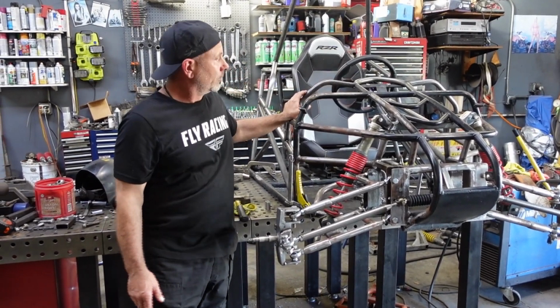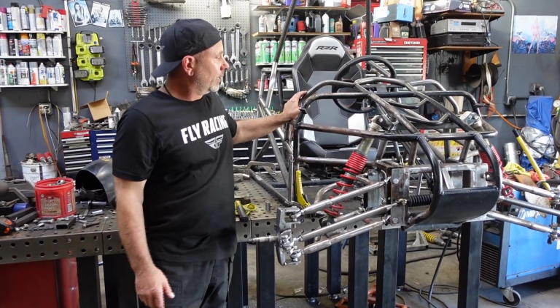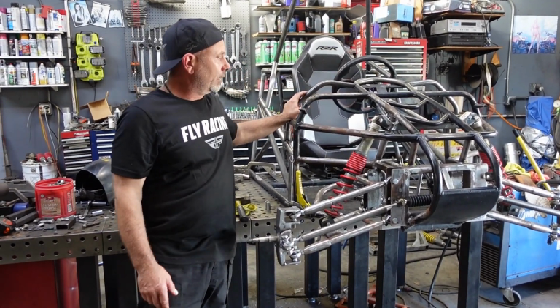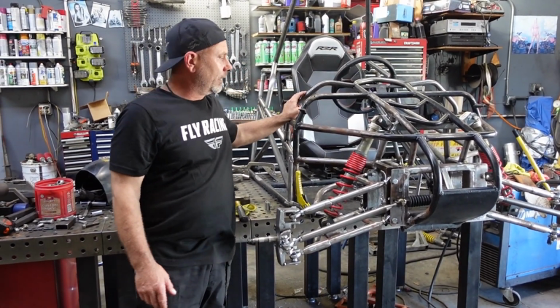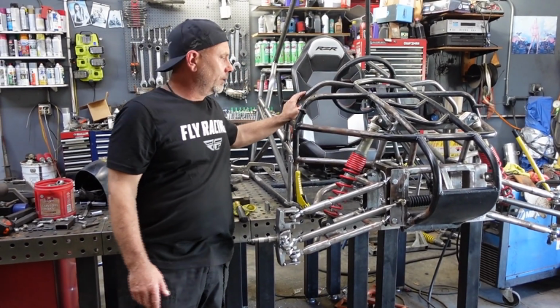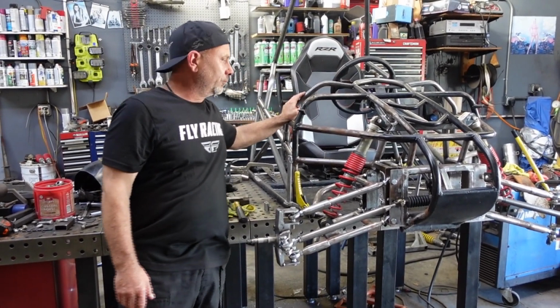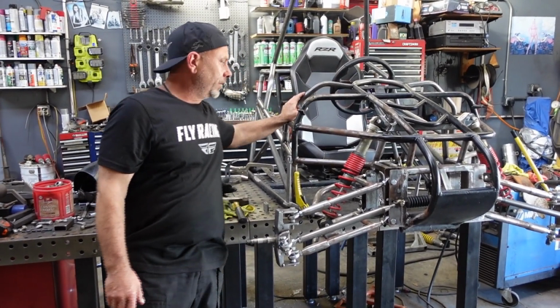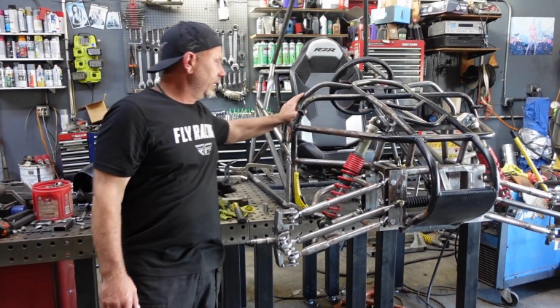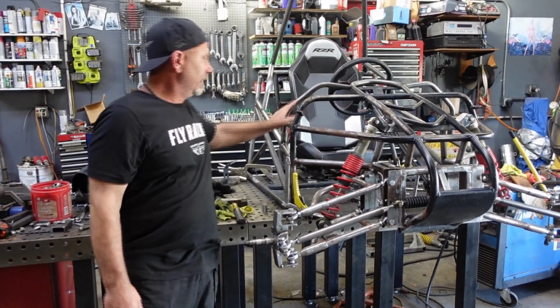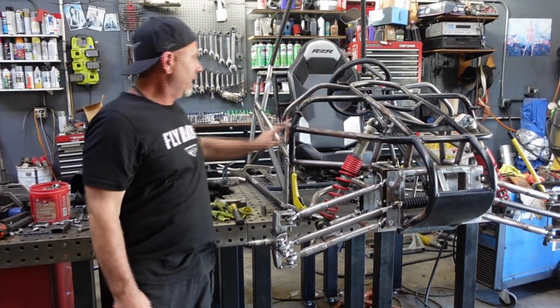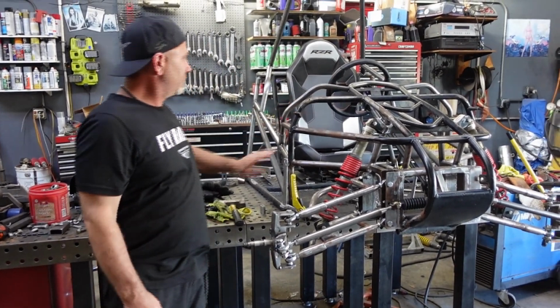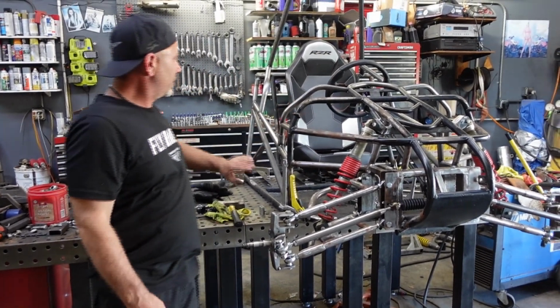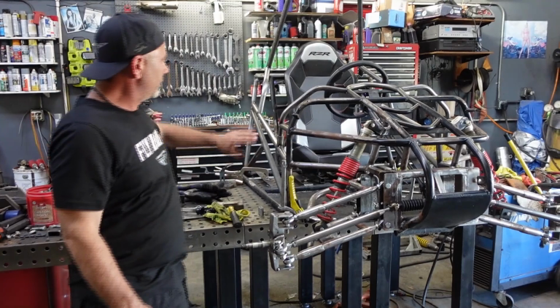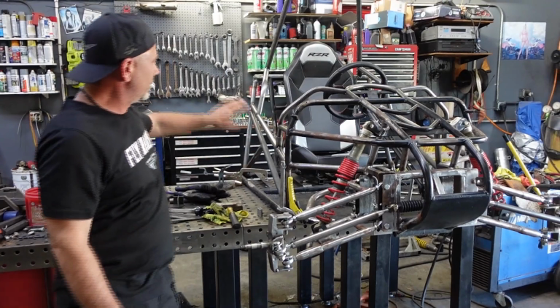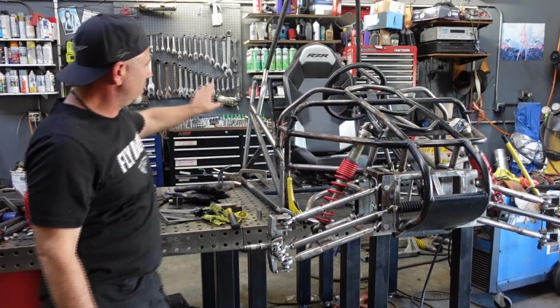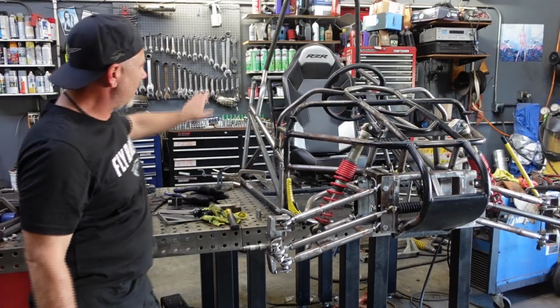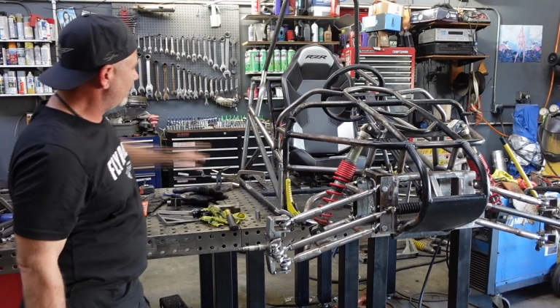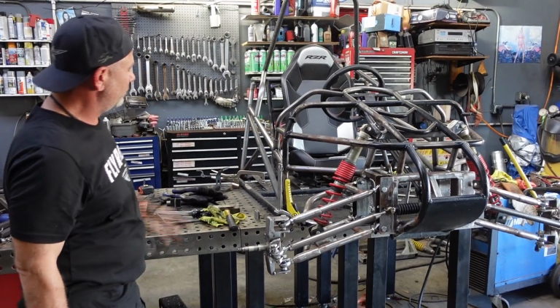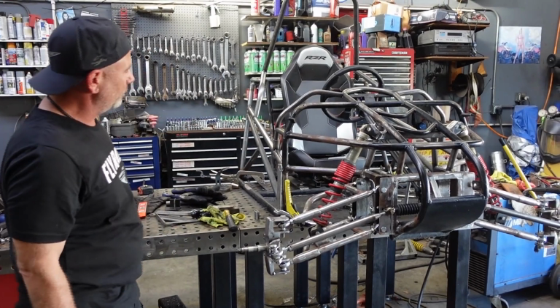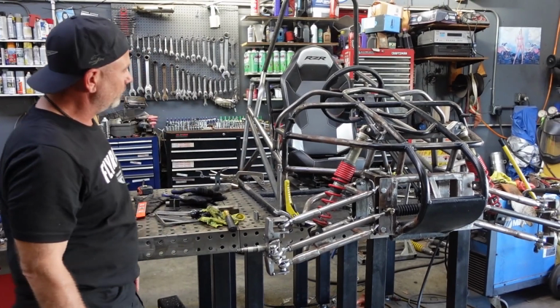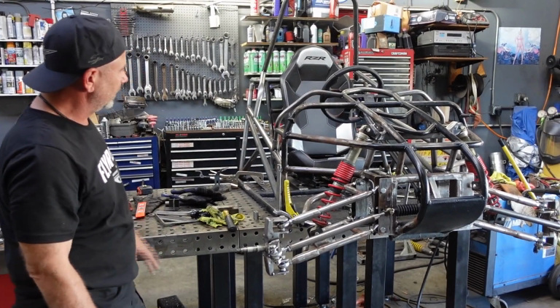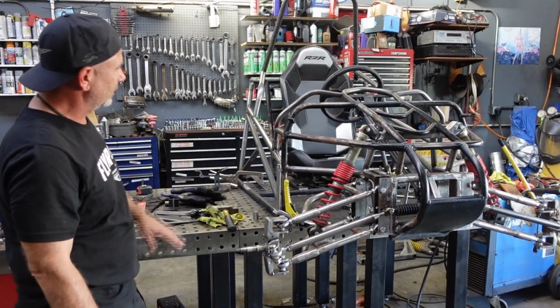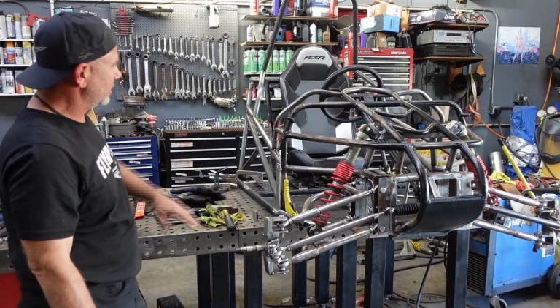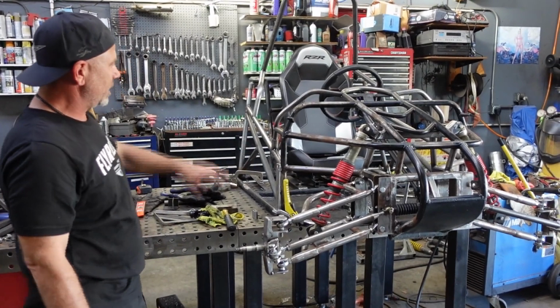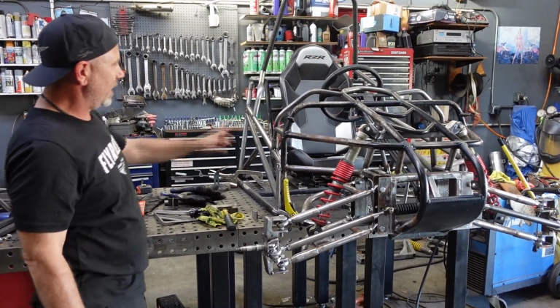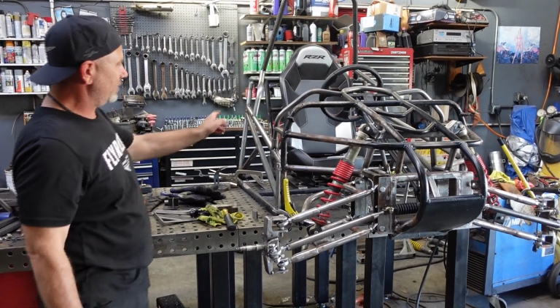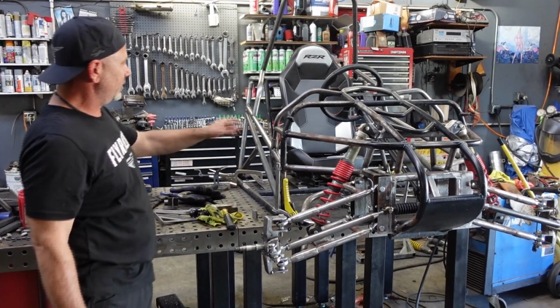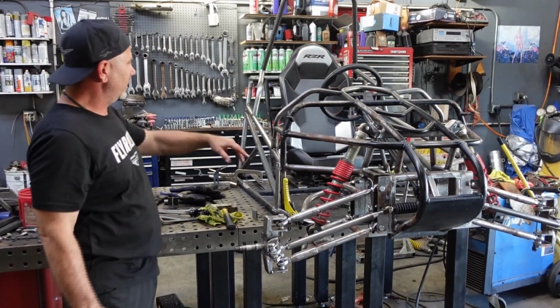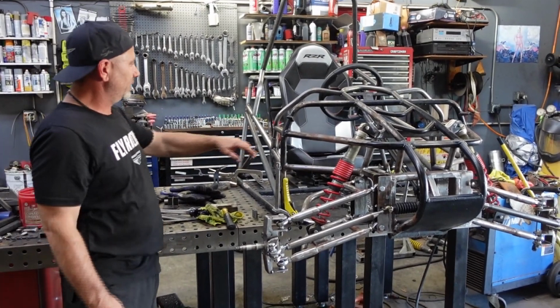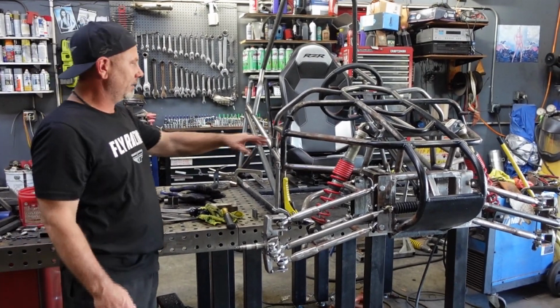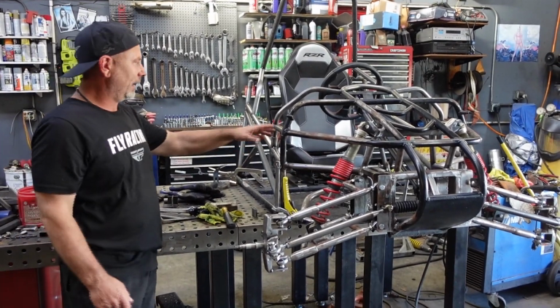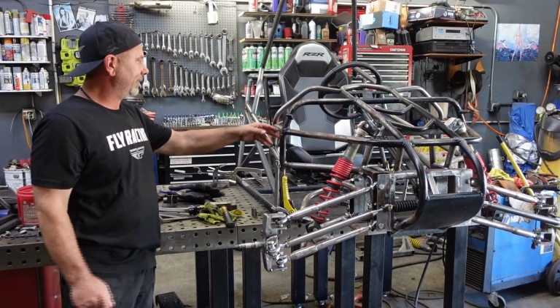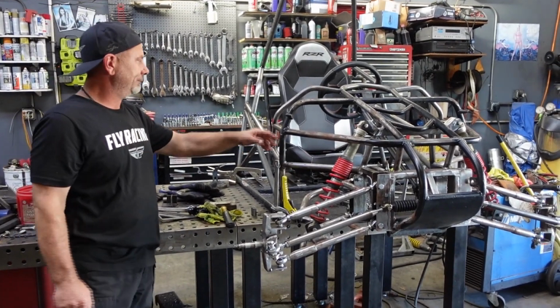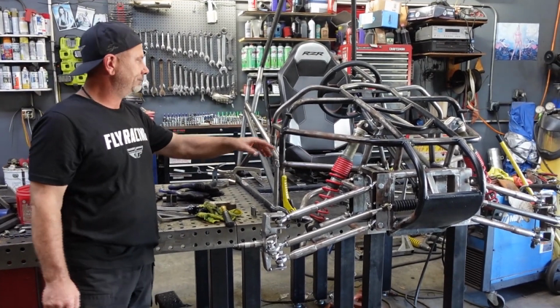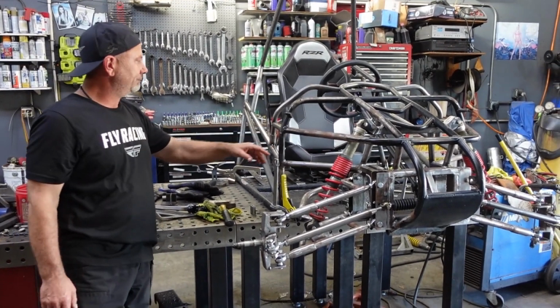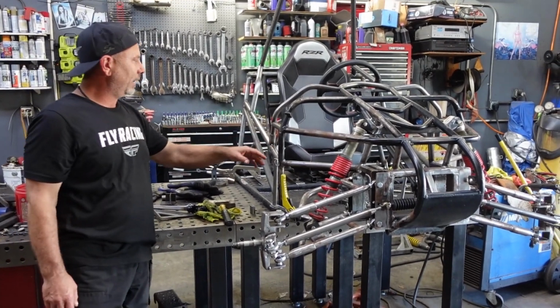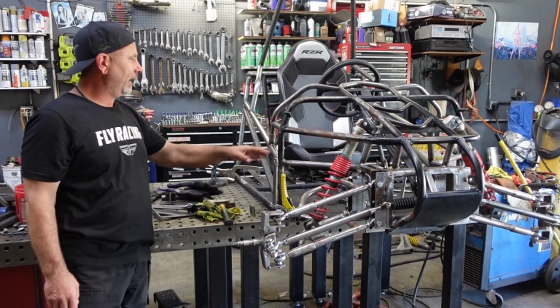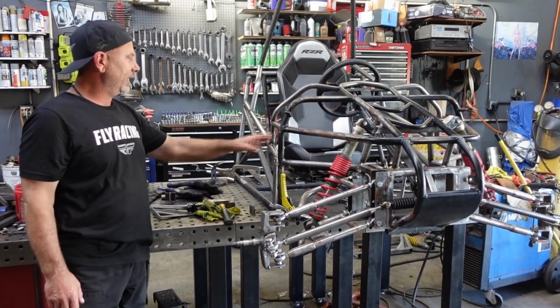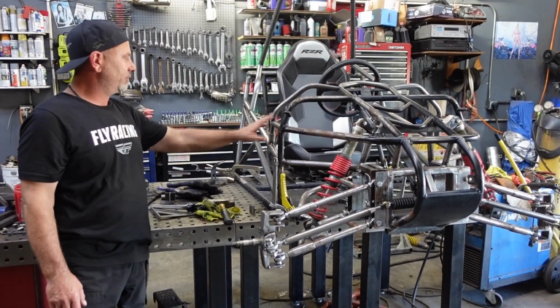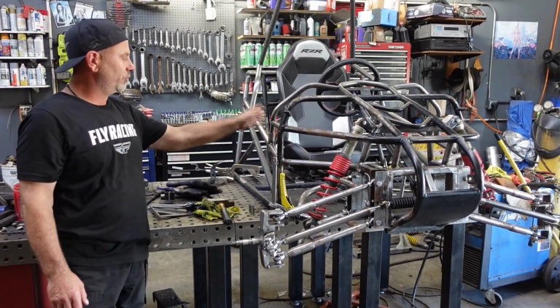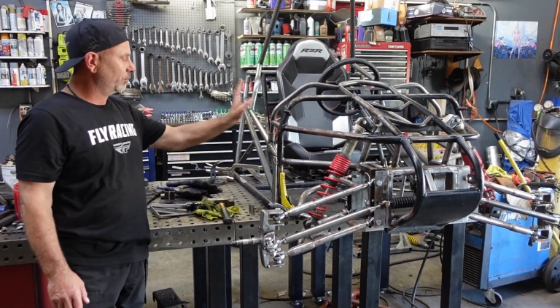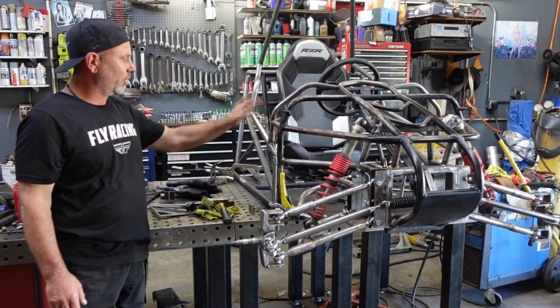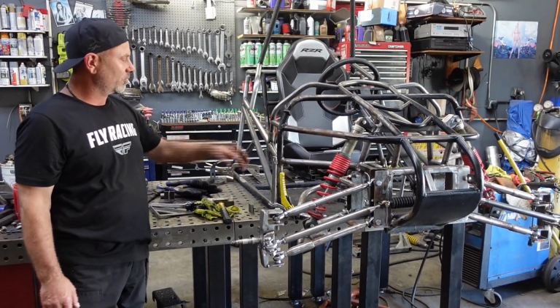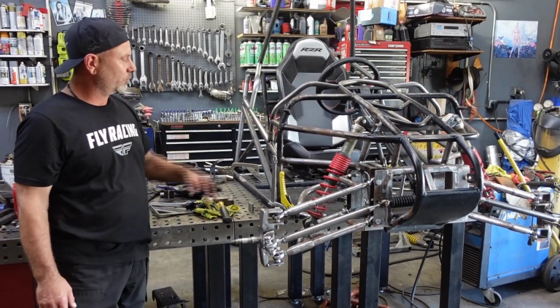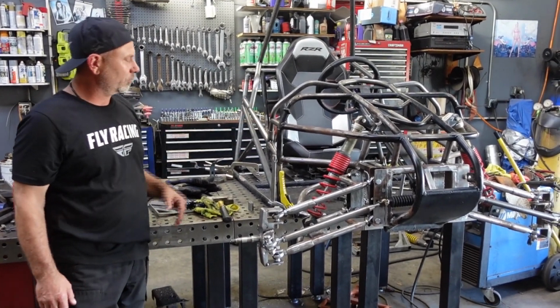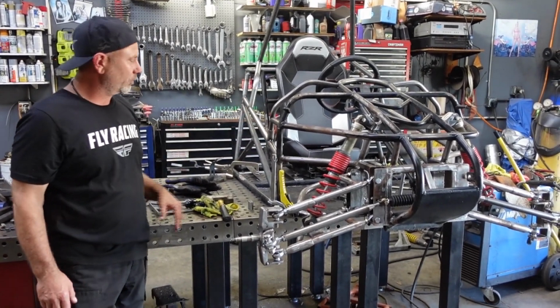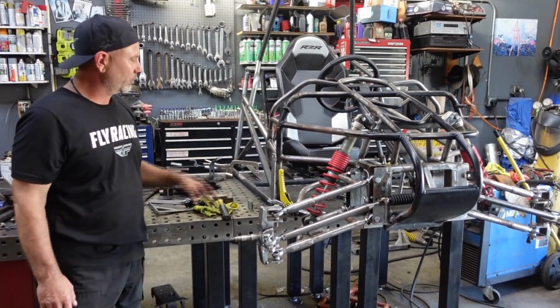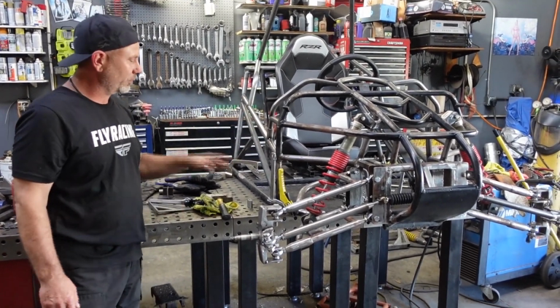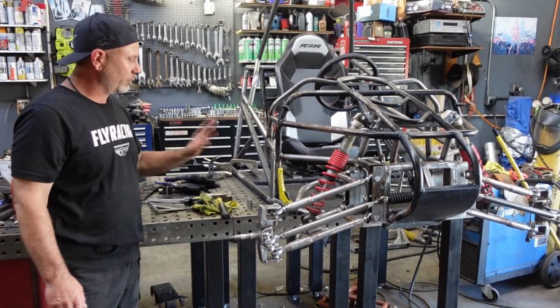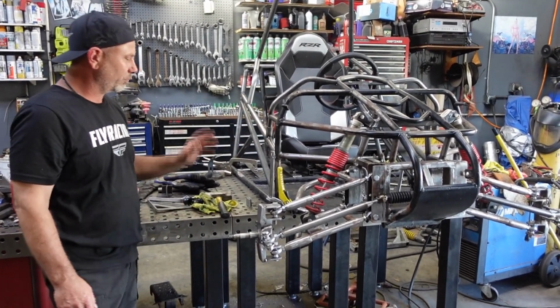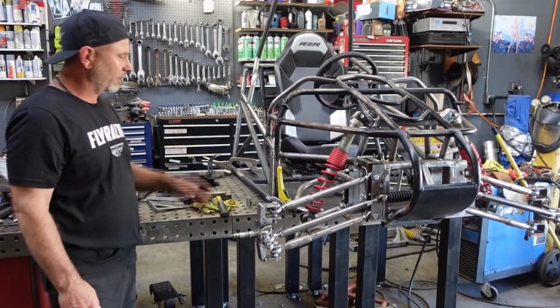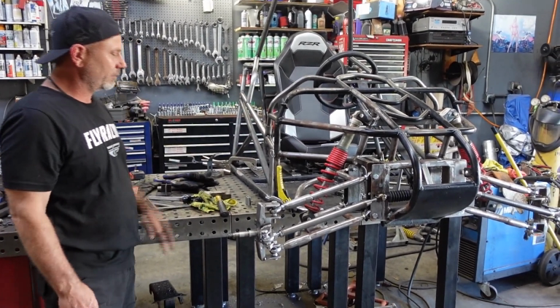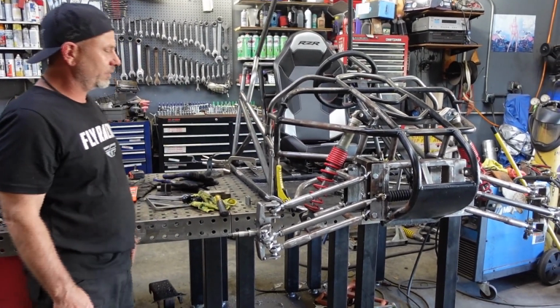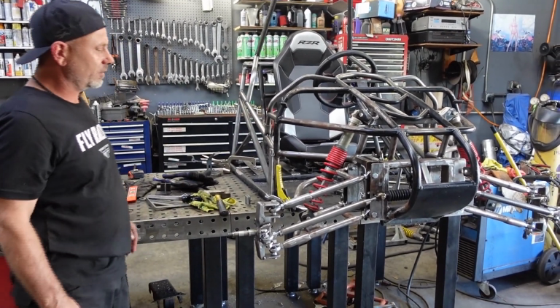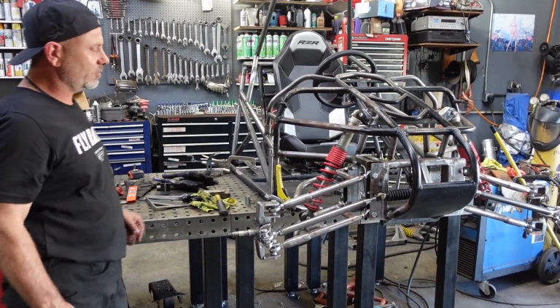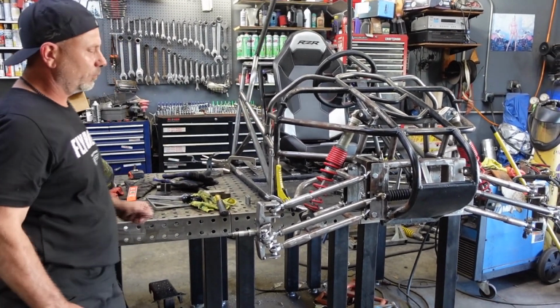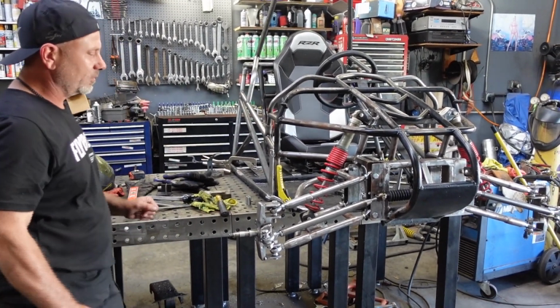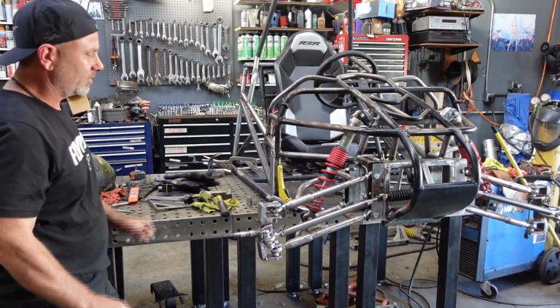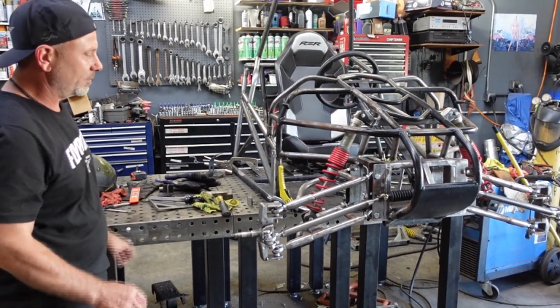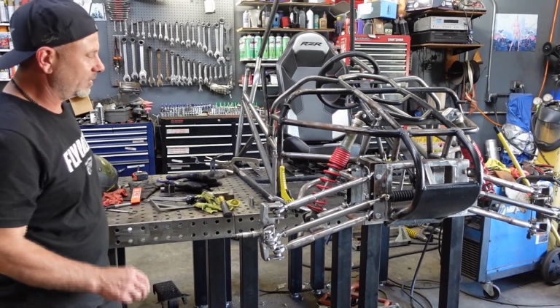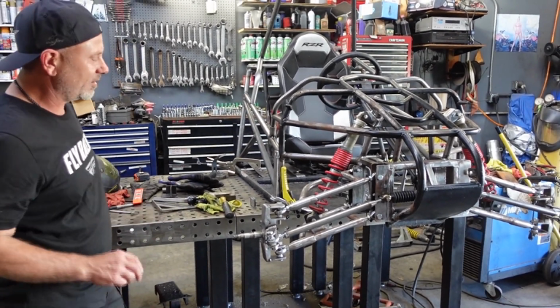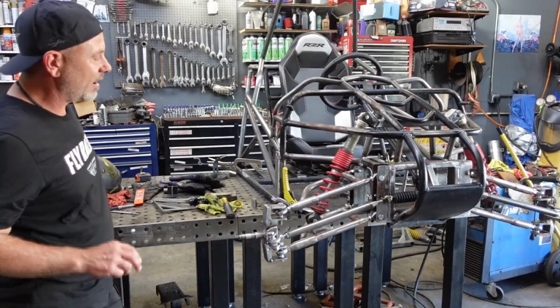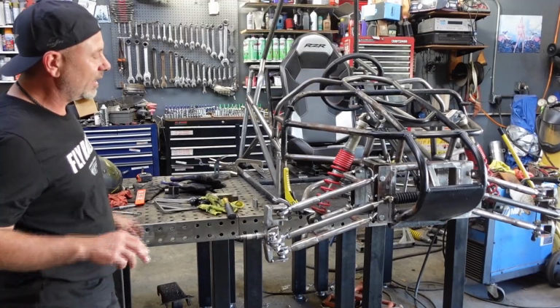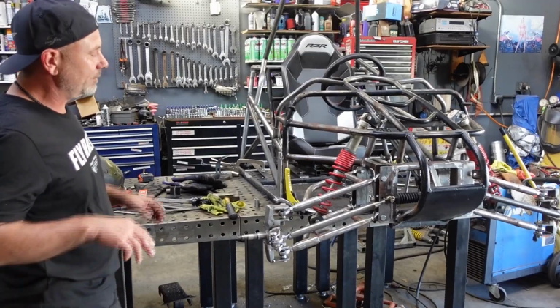Then we have some of the chassis — we redid the chassis. I had two bars. We'll go through everything, one step at a time.